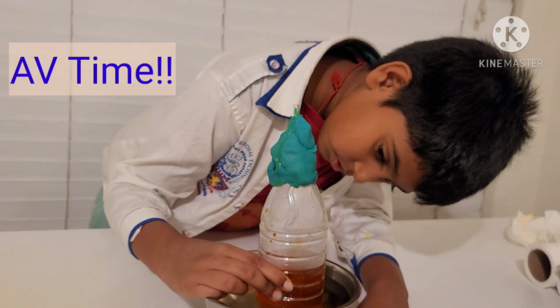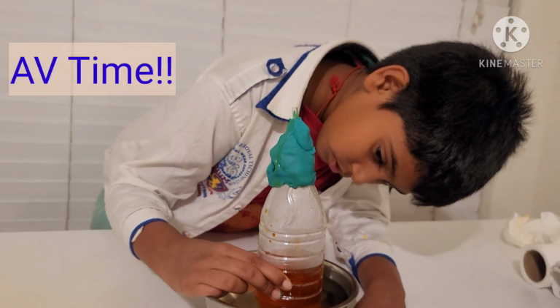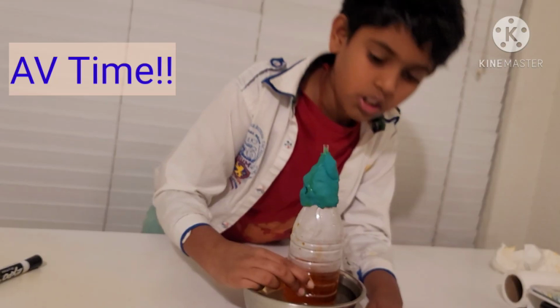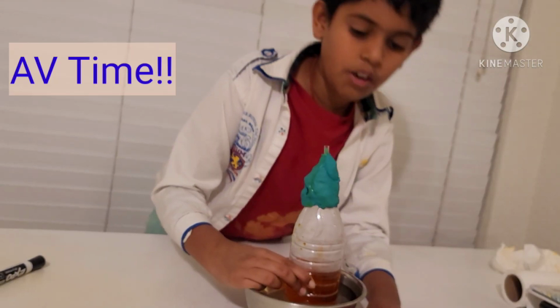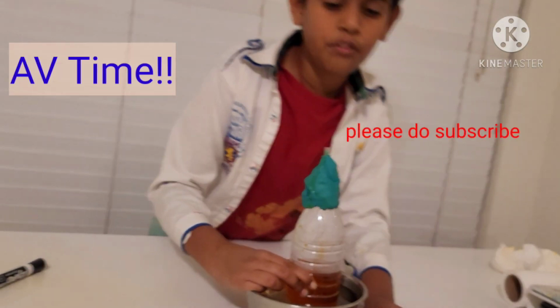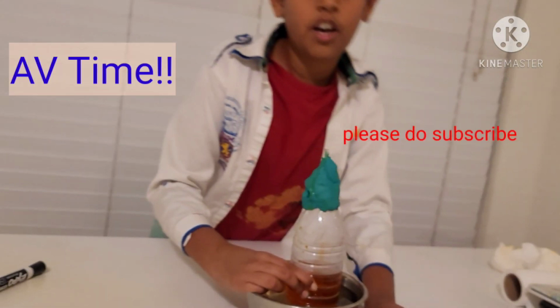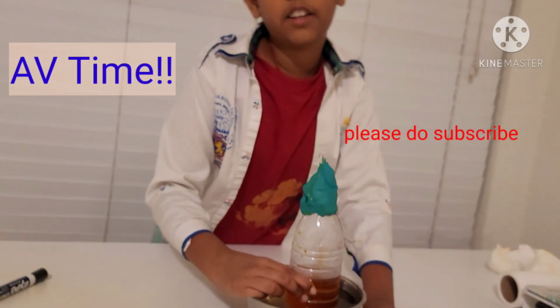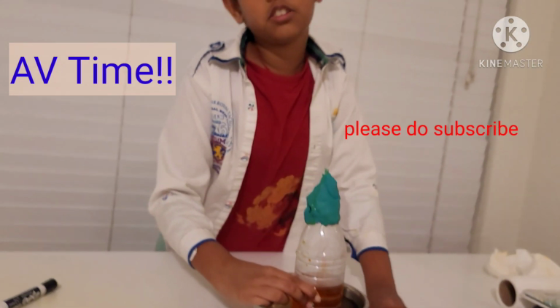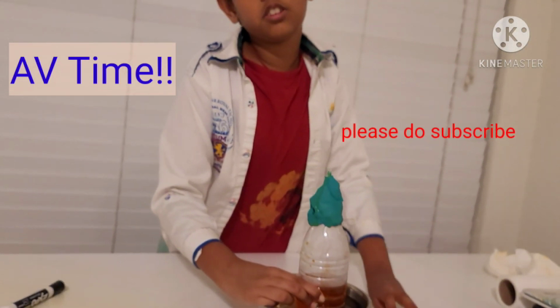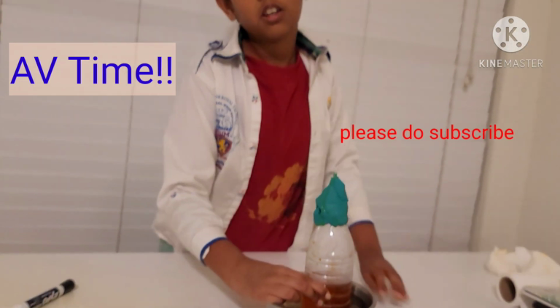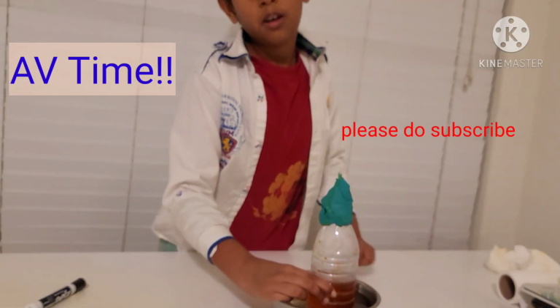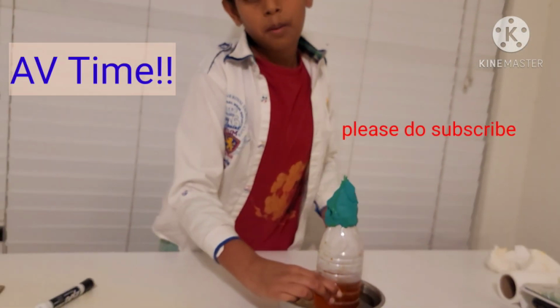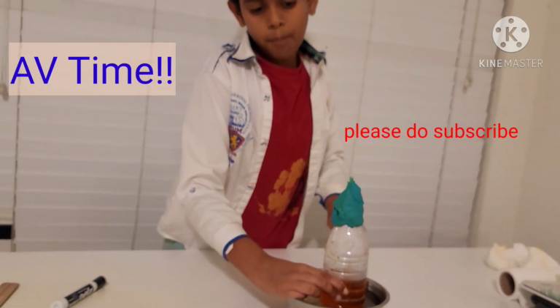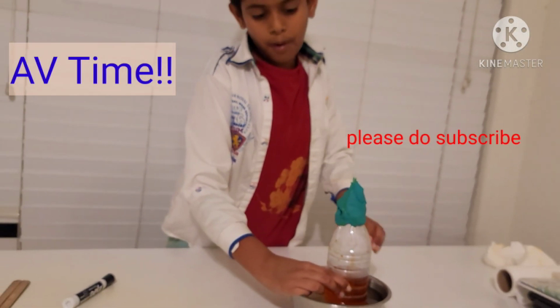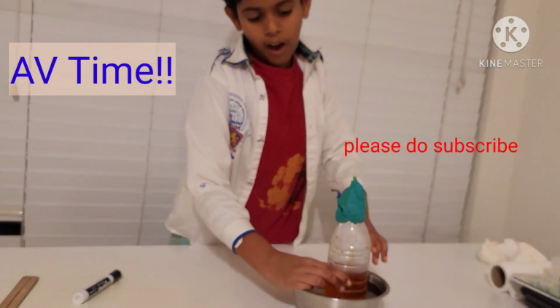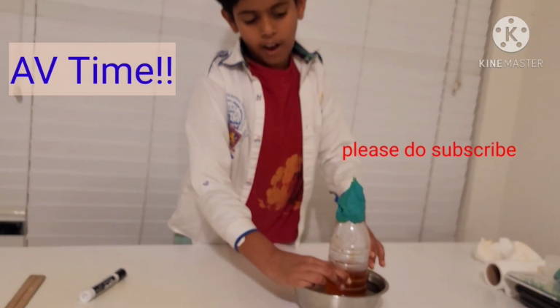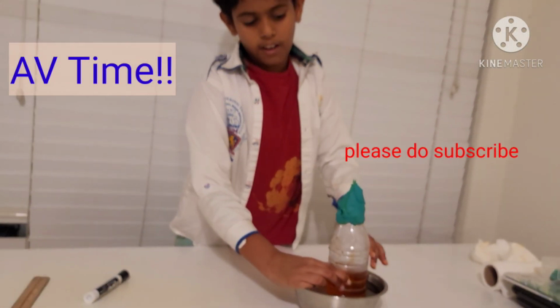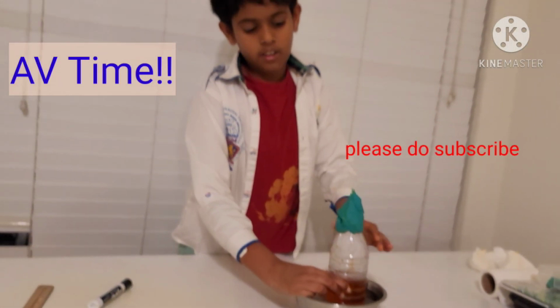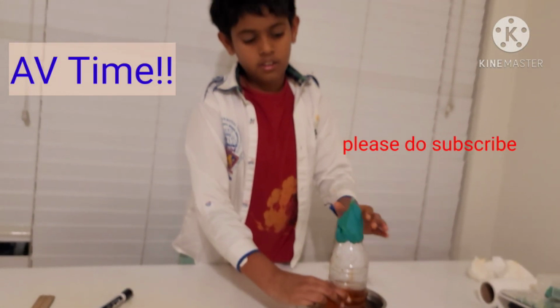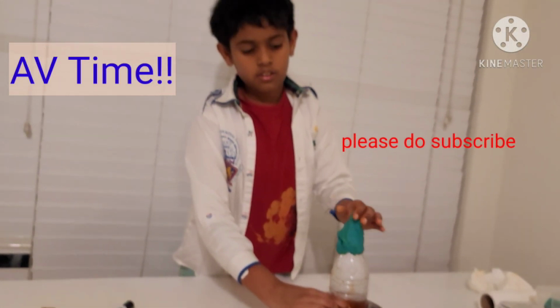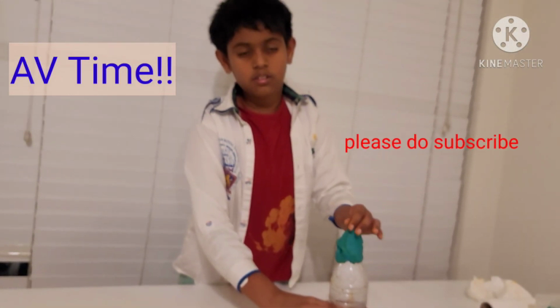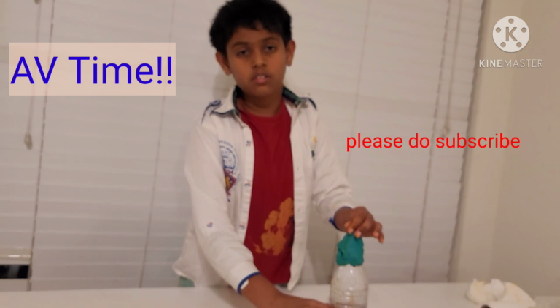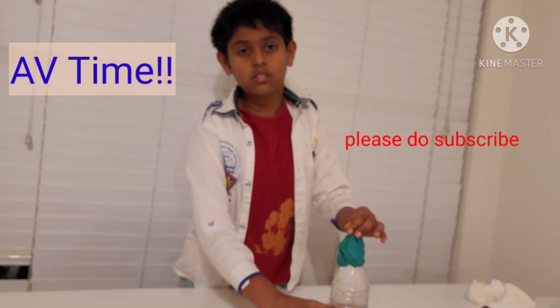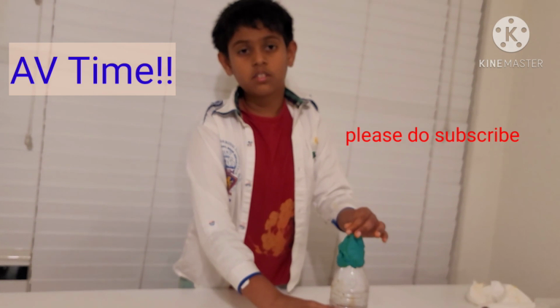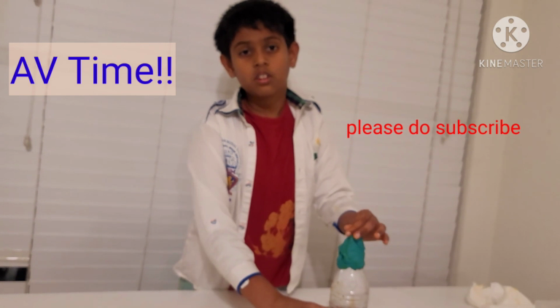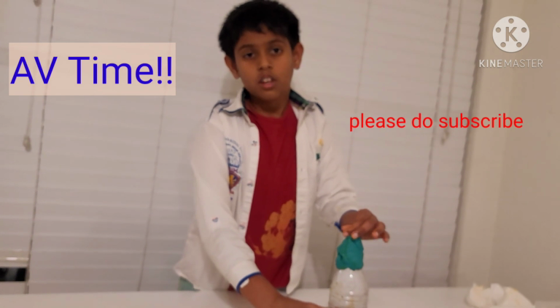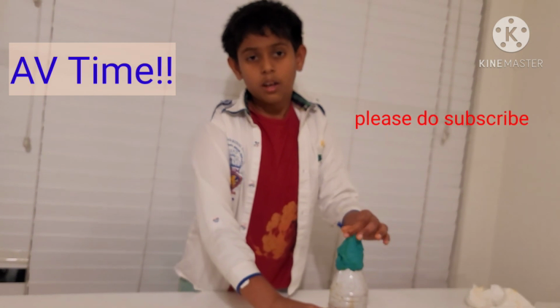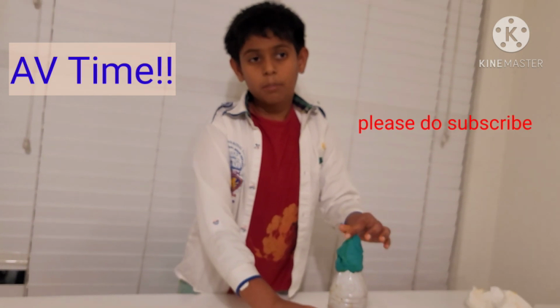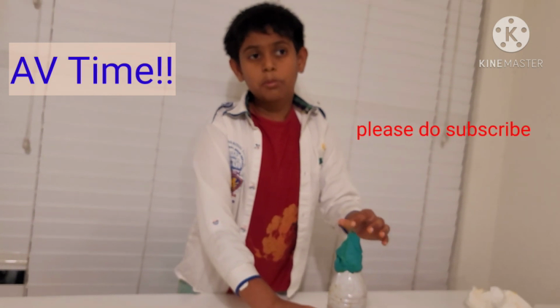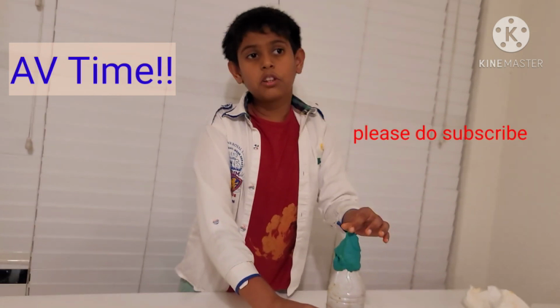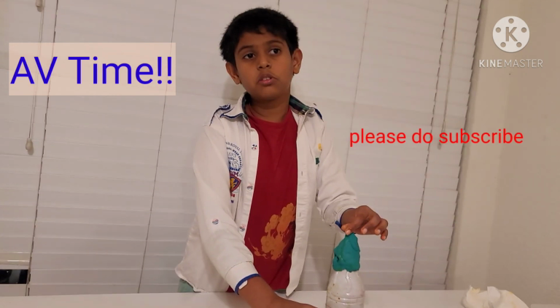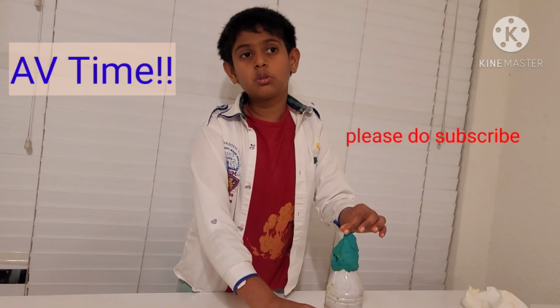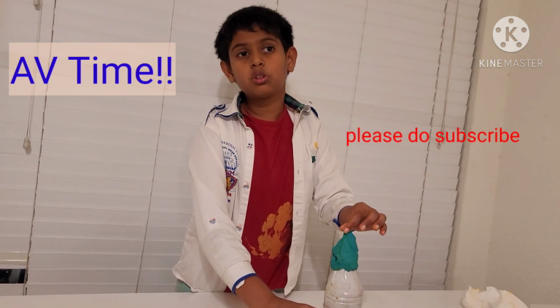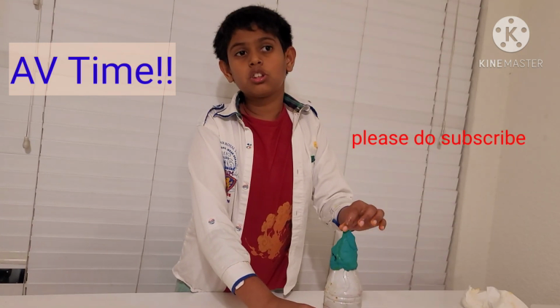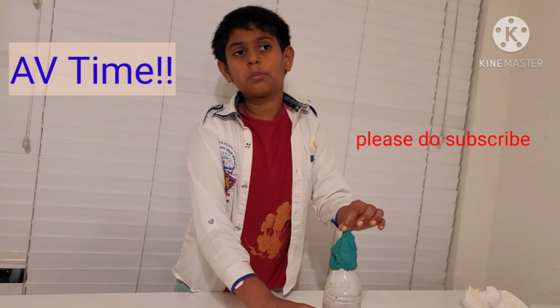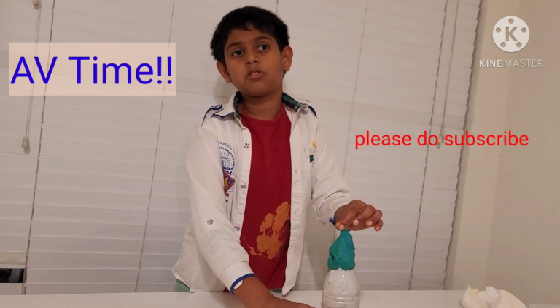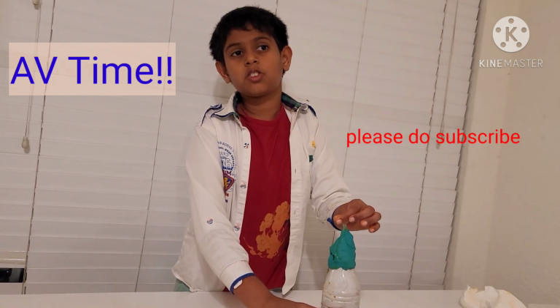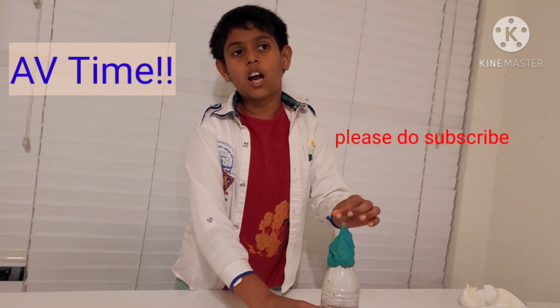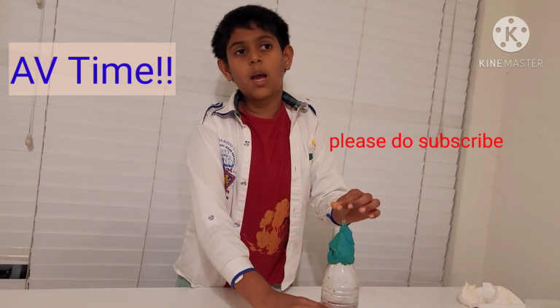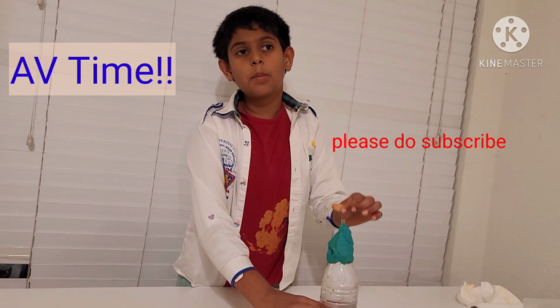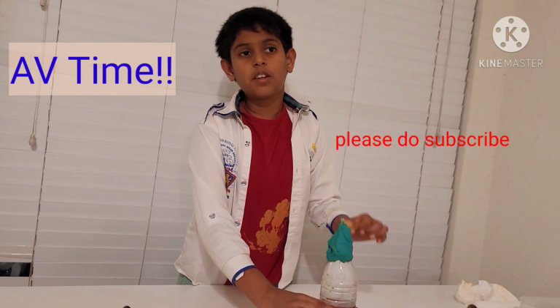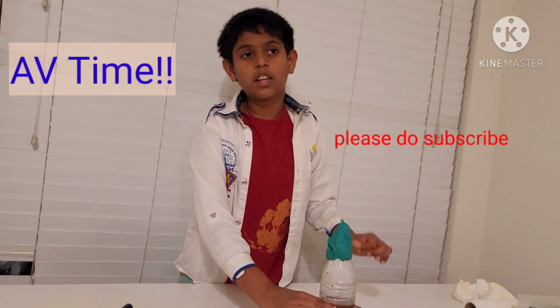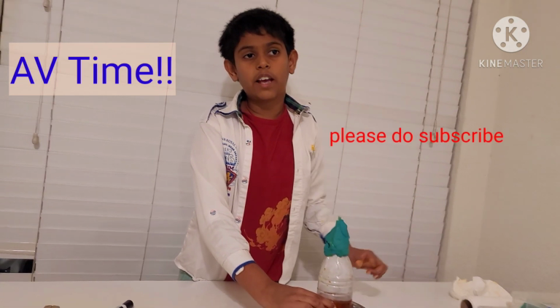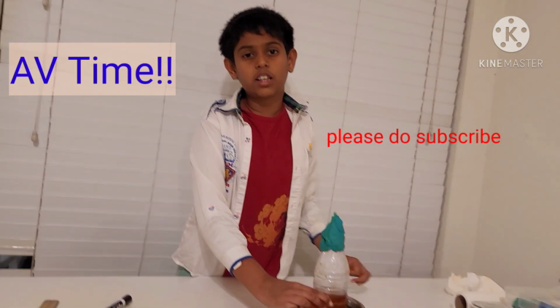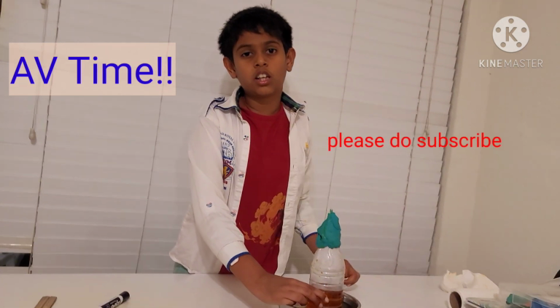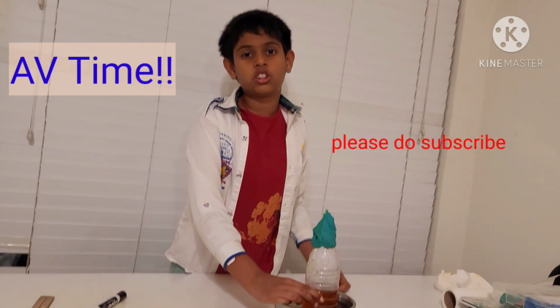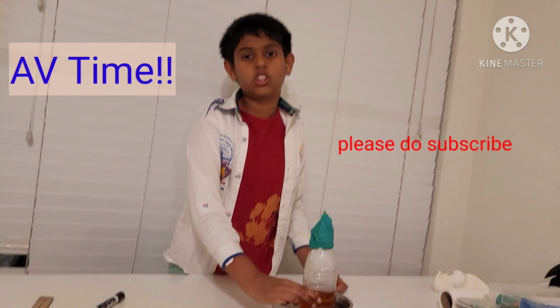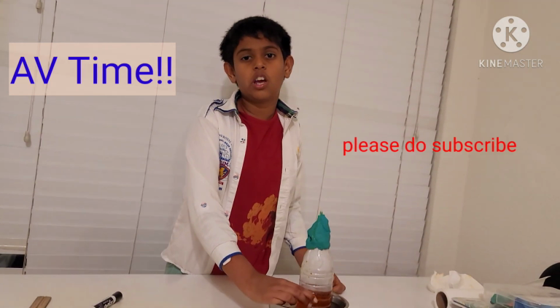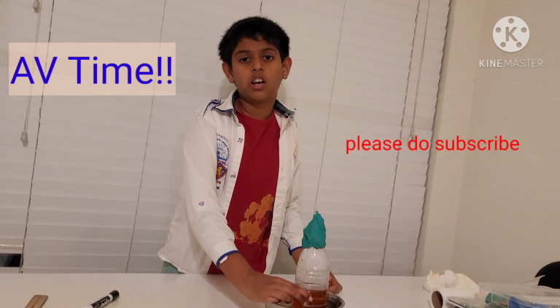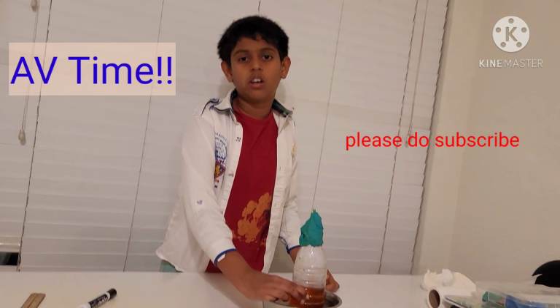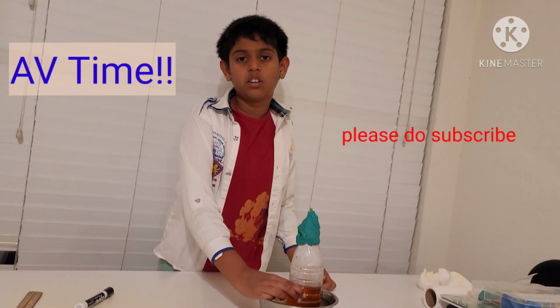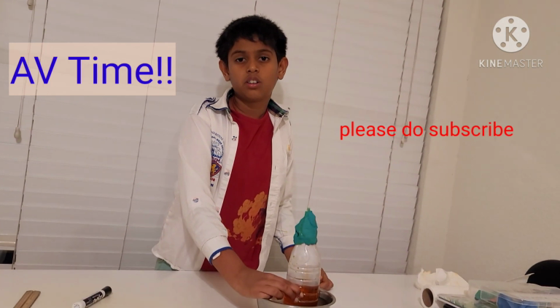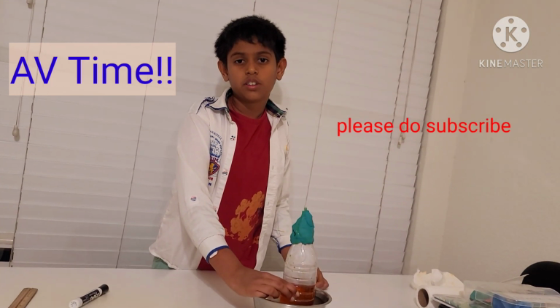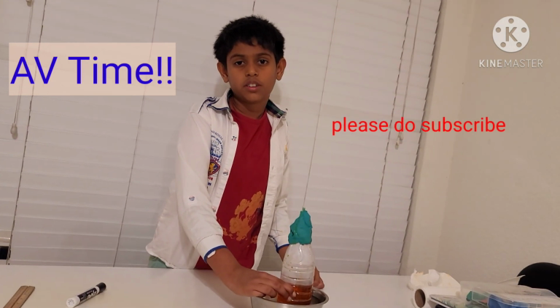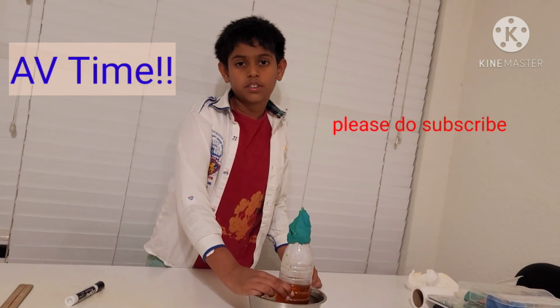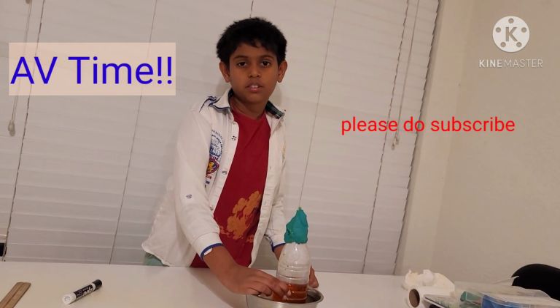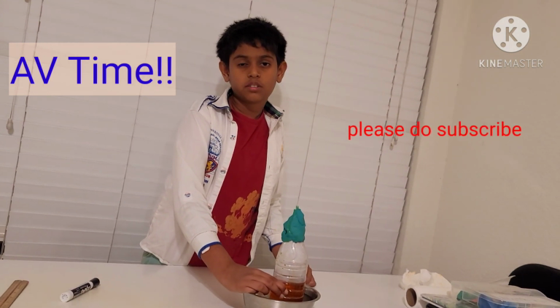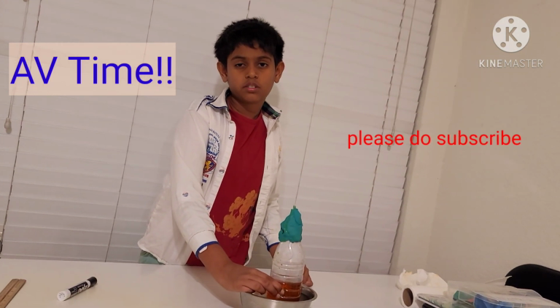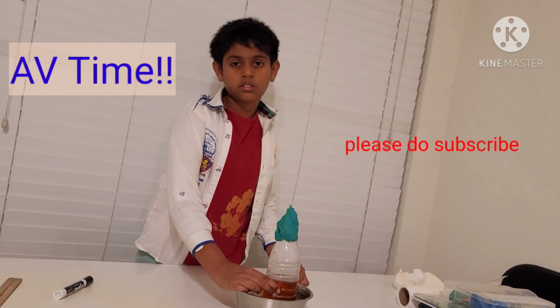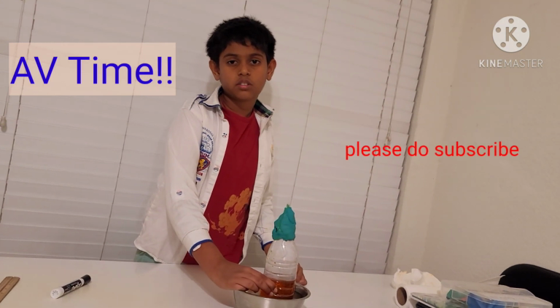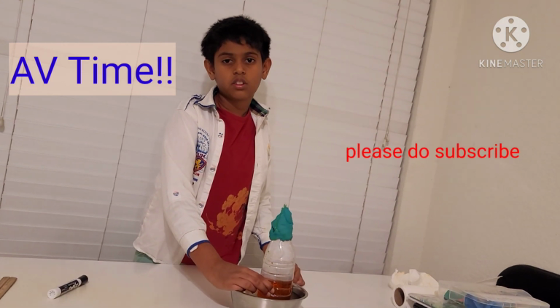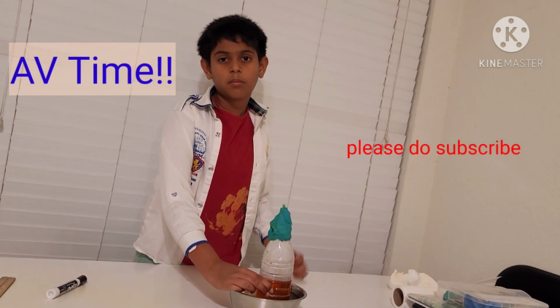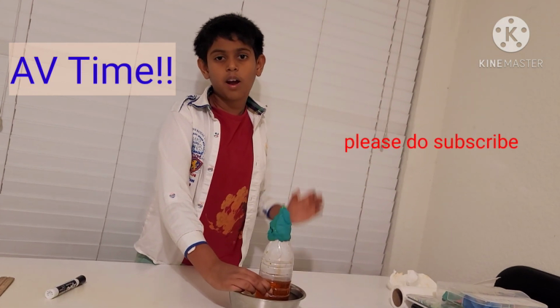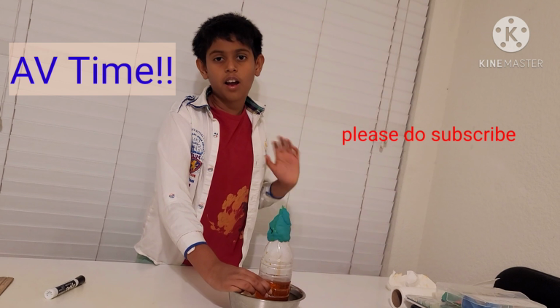Hey friends, bye! Please do subscribe, like, and share. Bye!